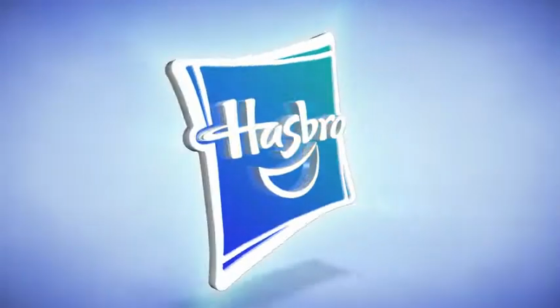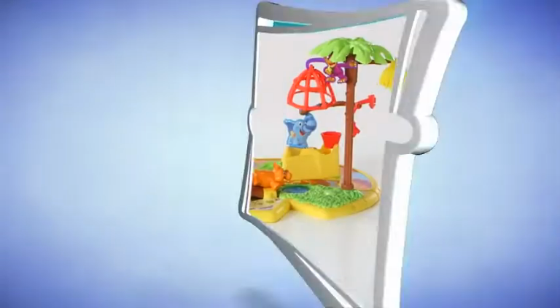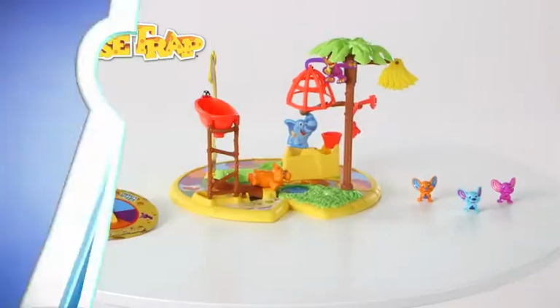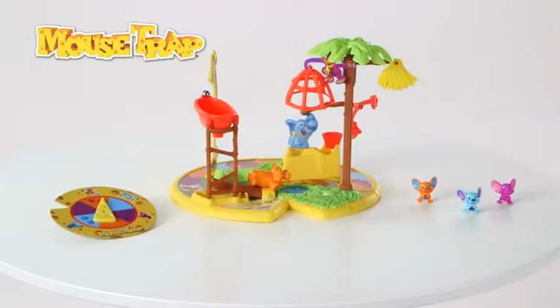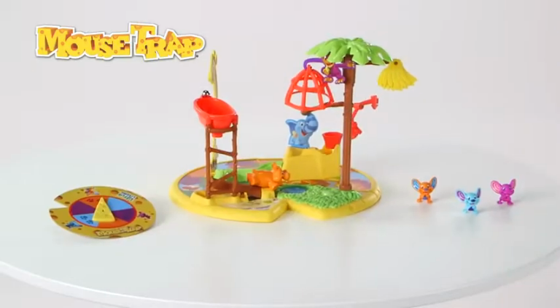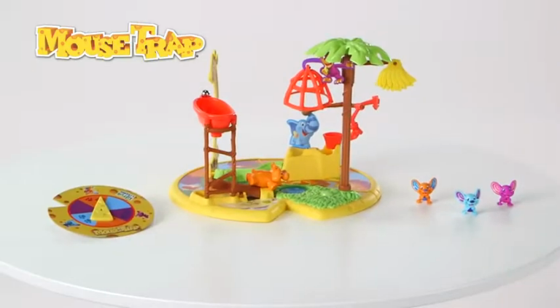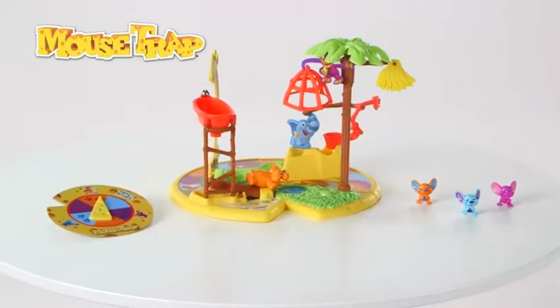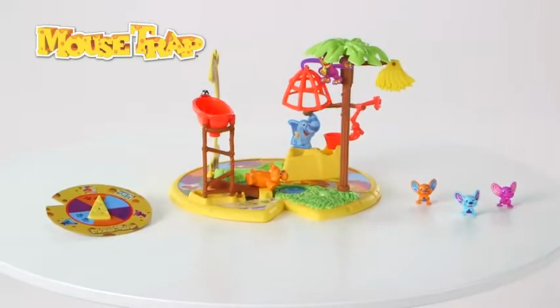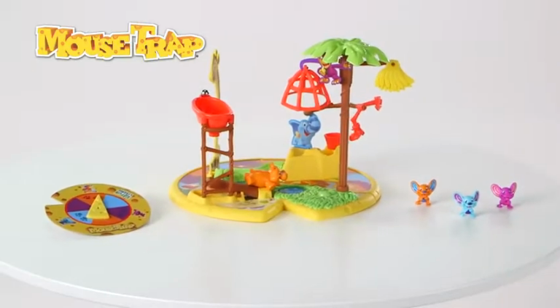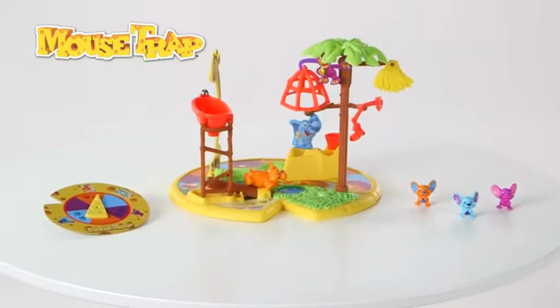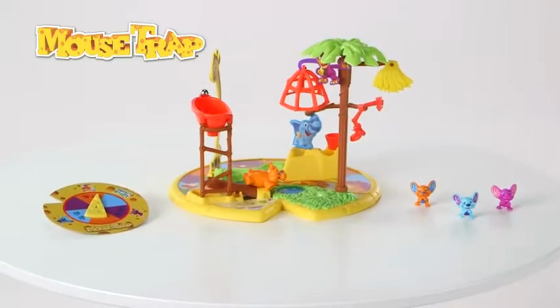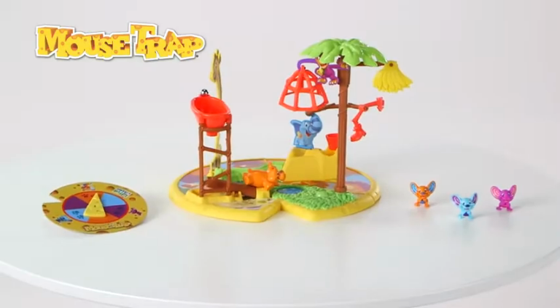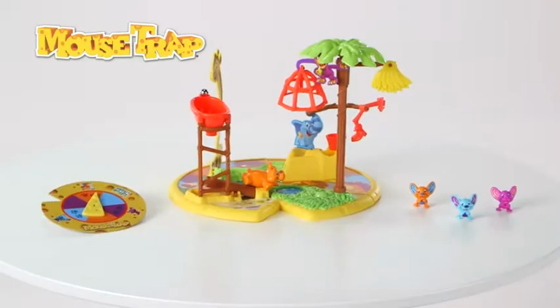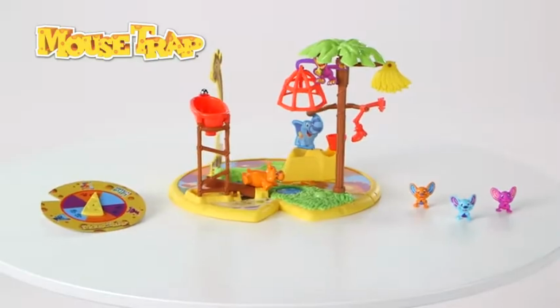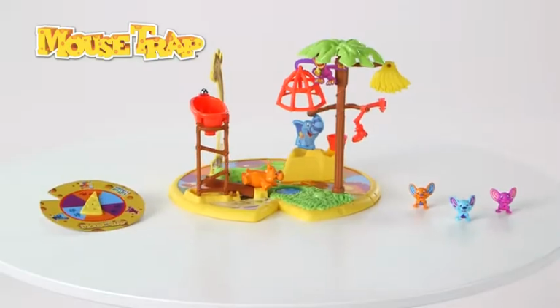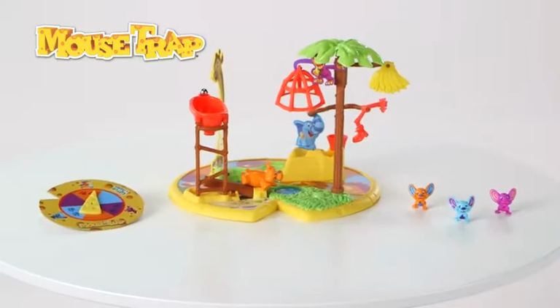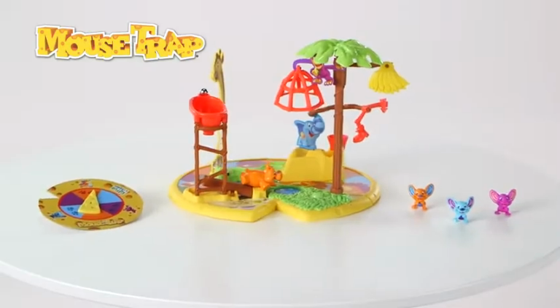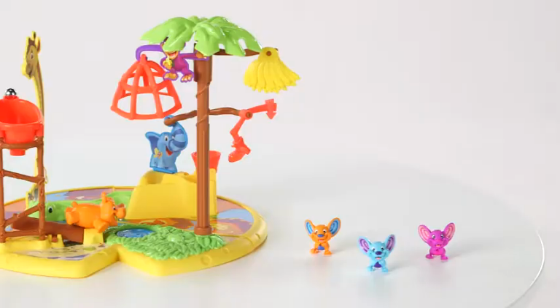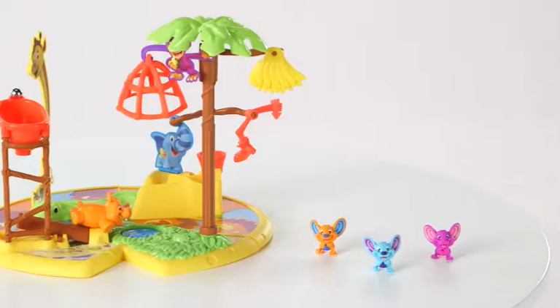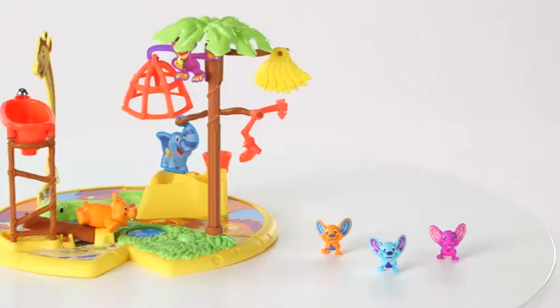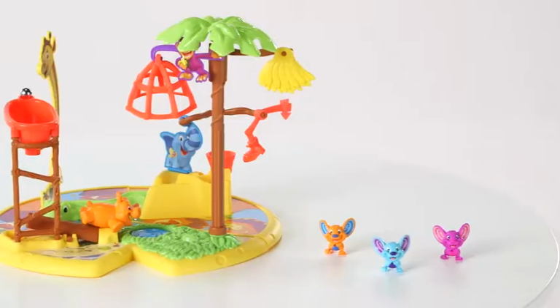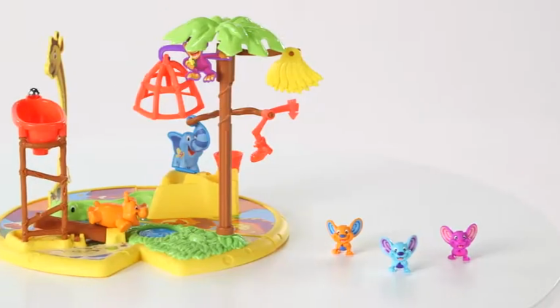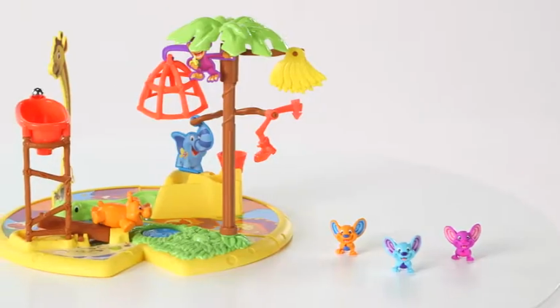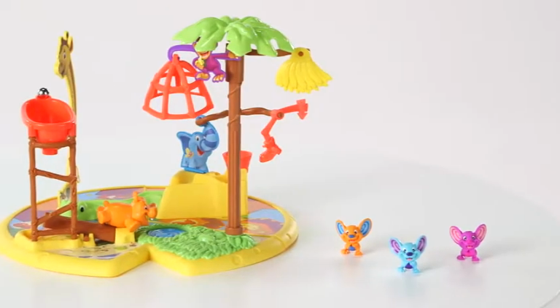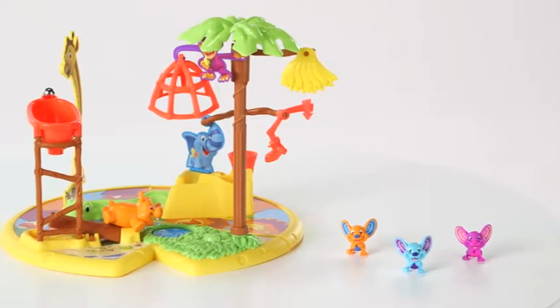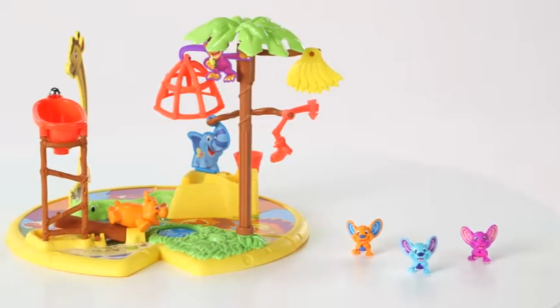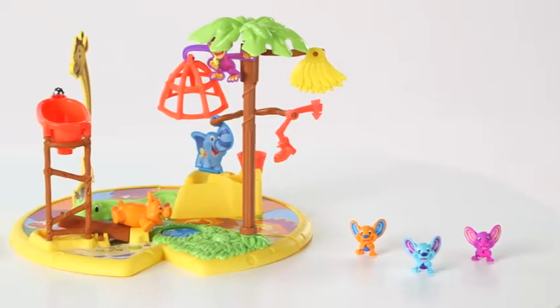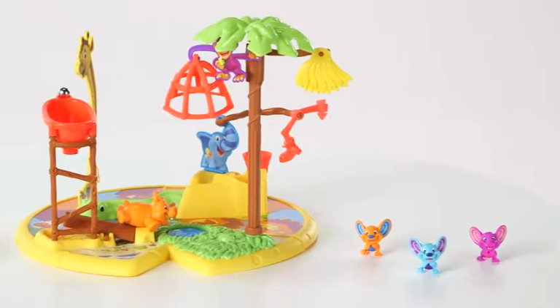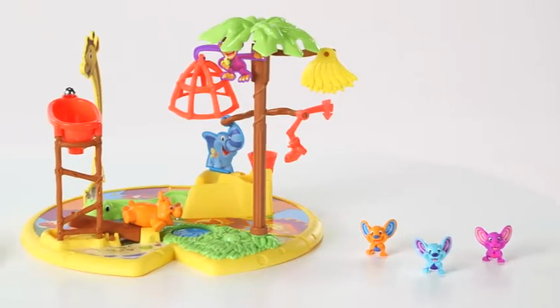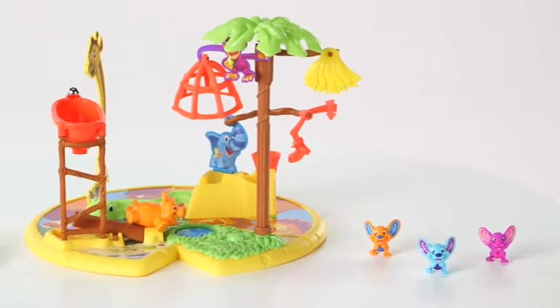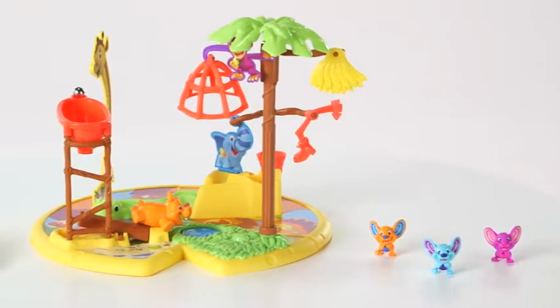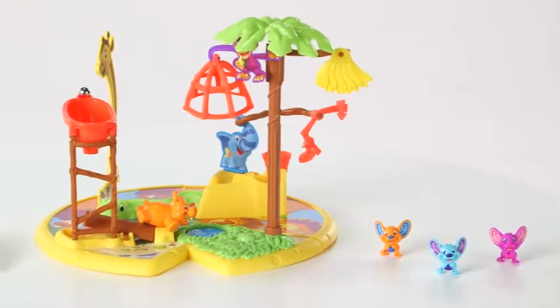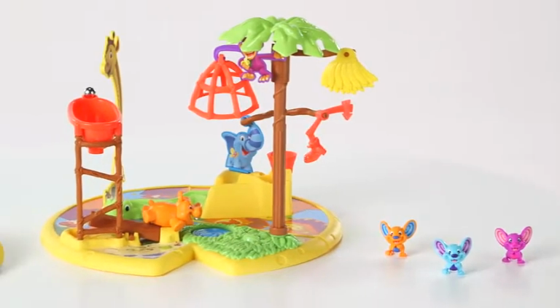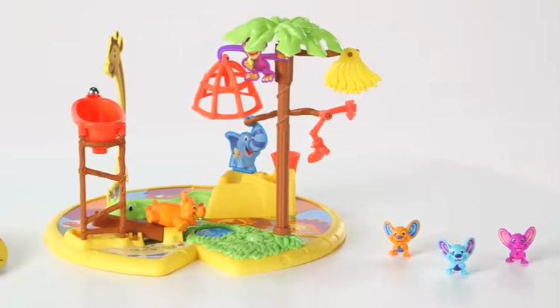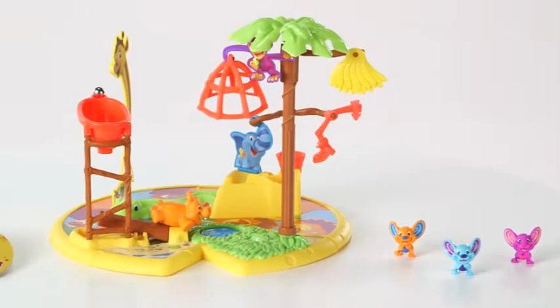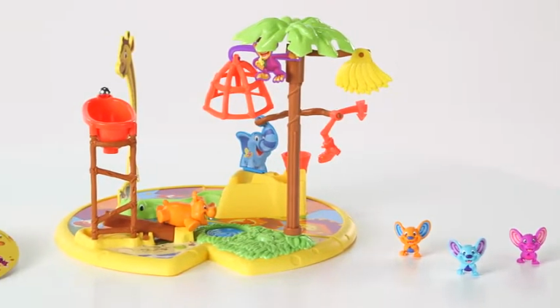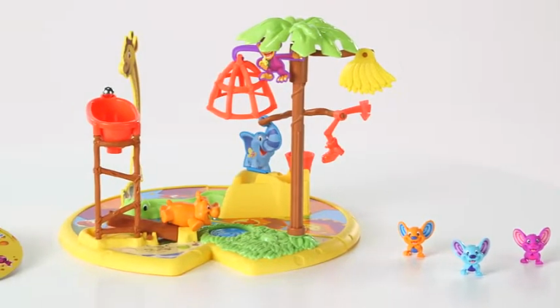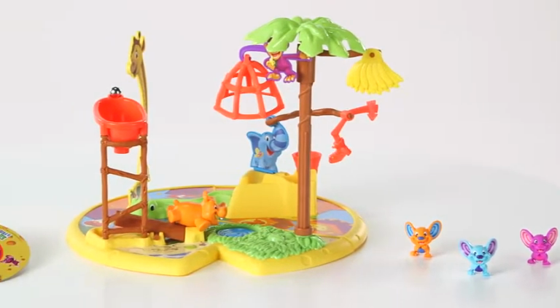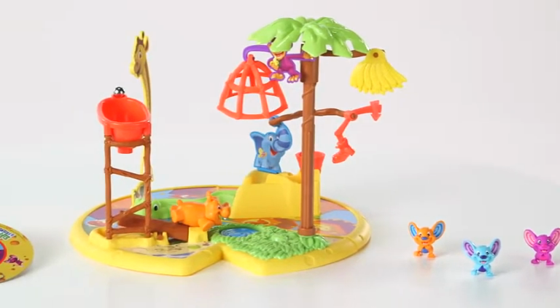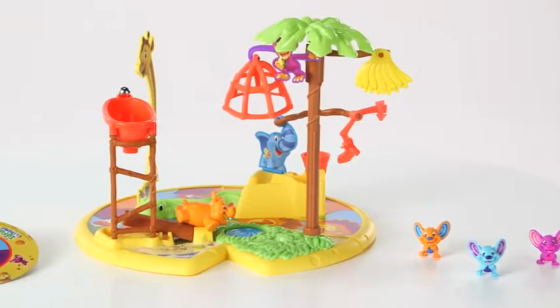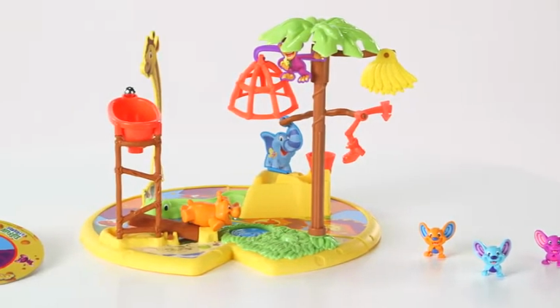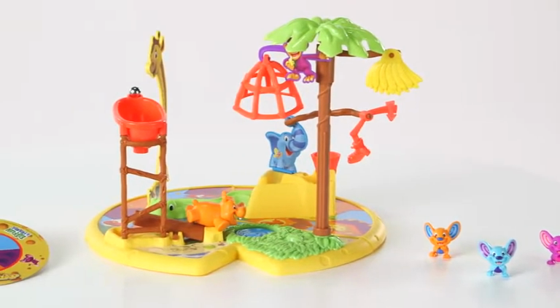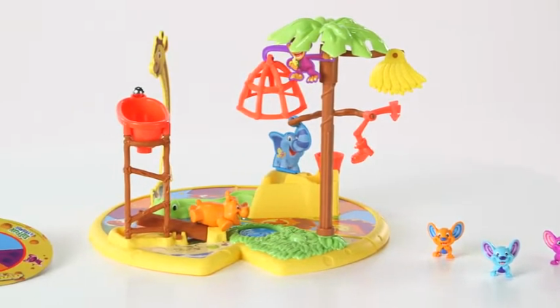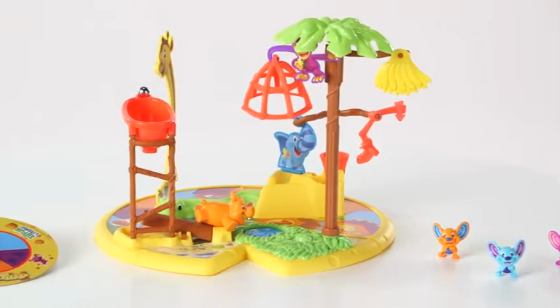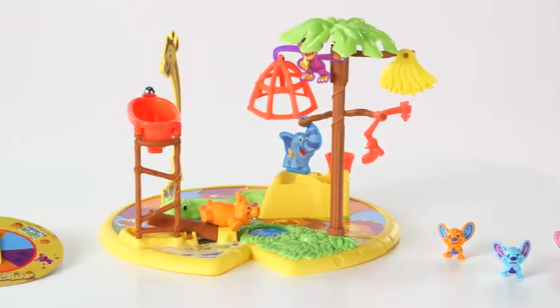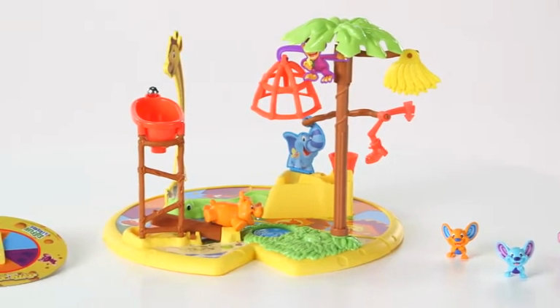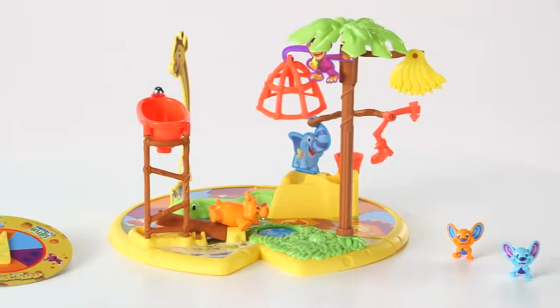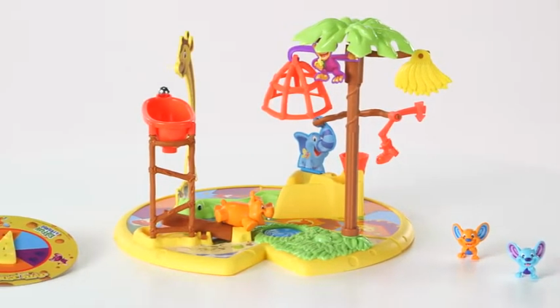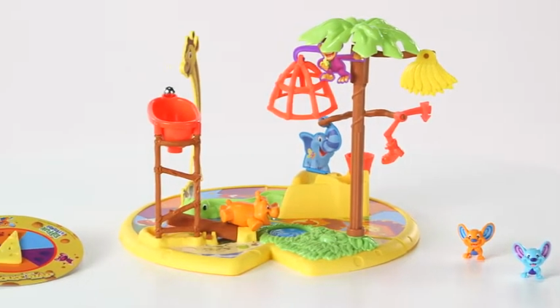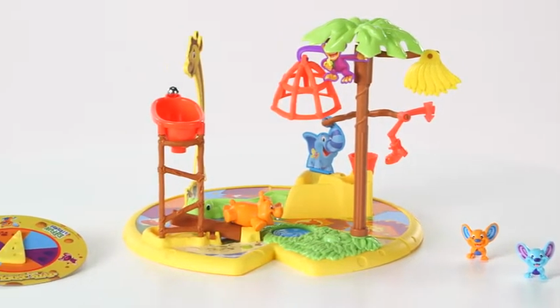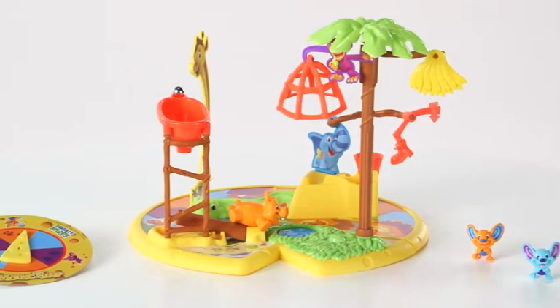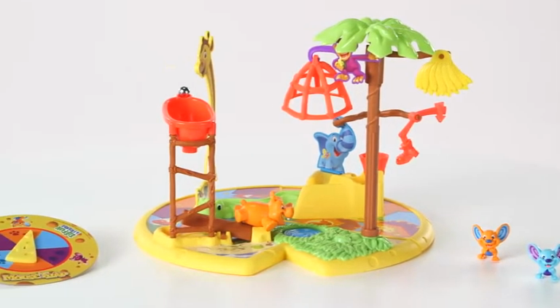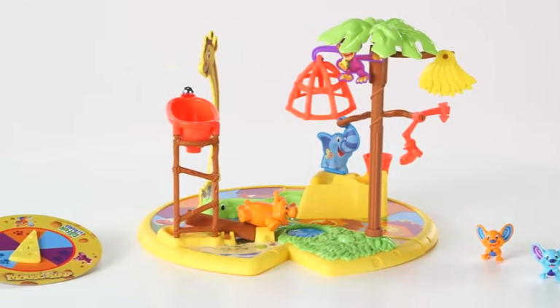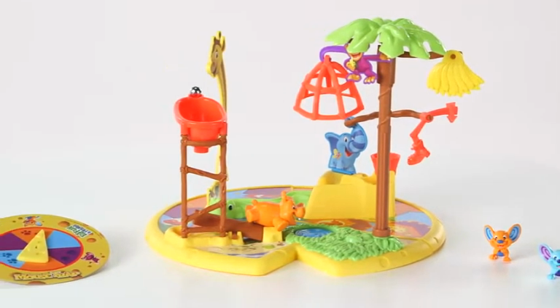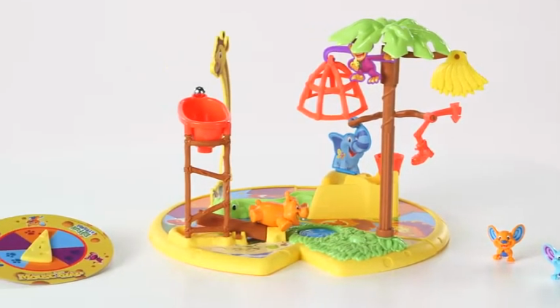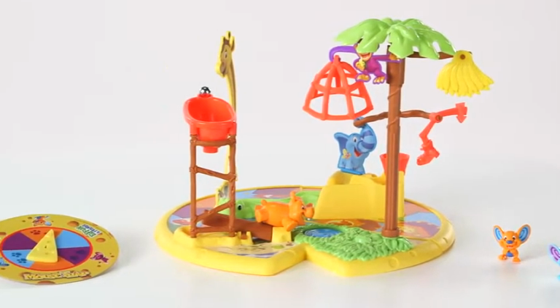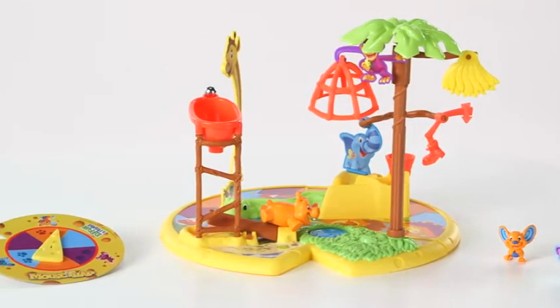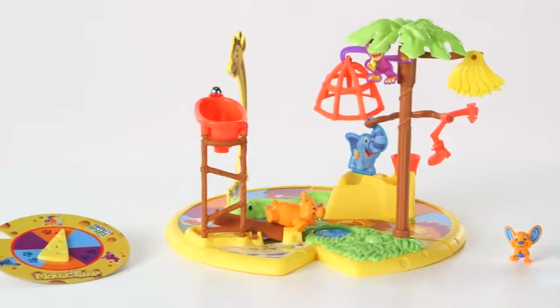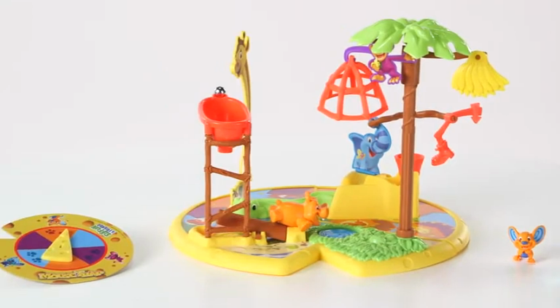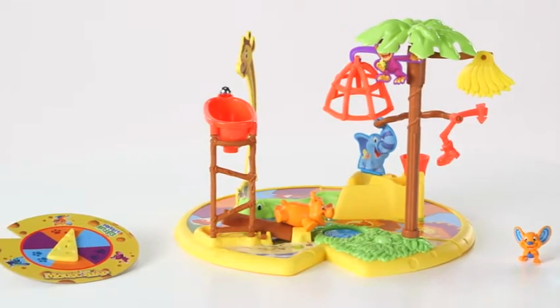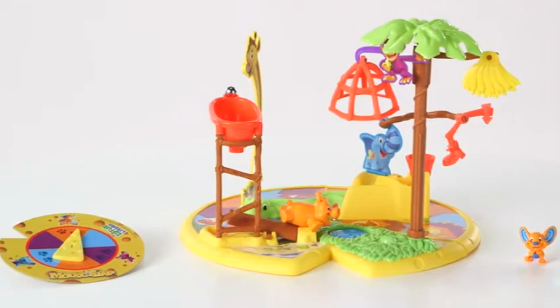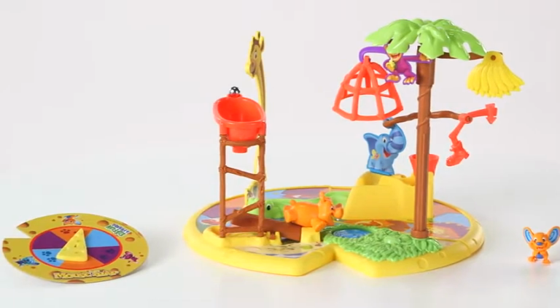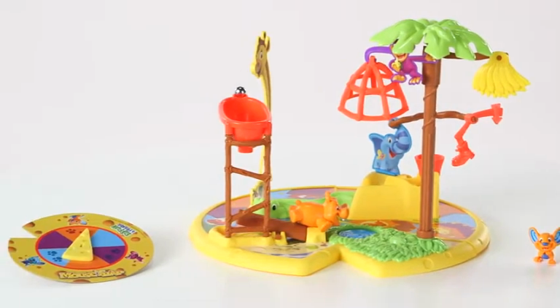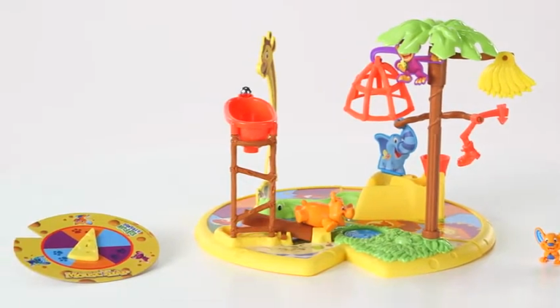It's Mousetrap from Hasbro. Now kids can play the fast-paced Mousetrap game featuring all of their favorite Elephant and Friends characters.